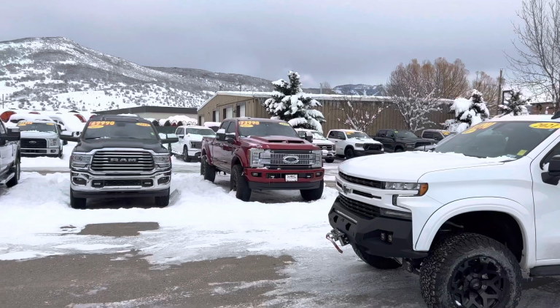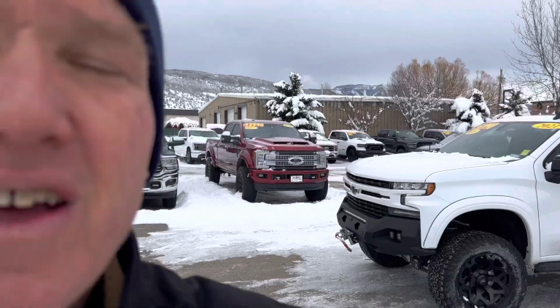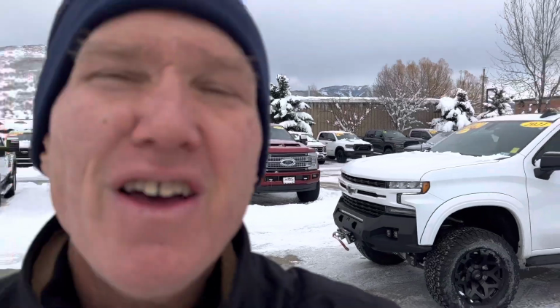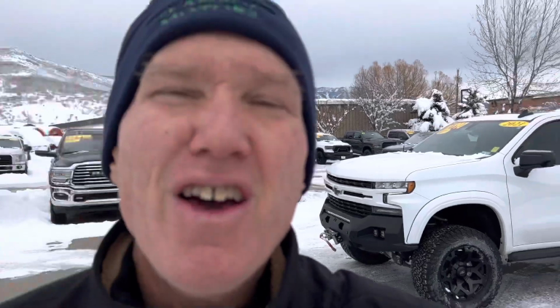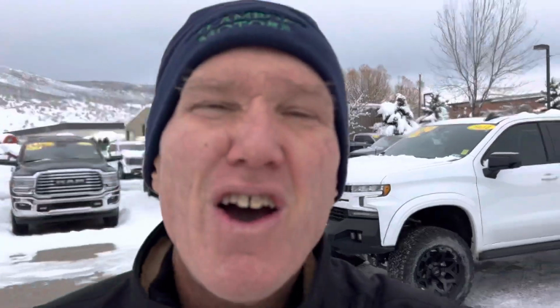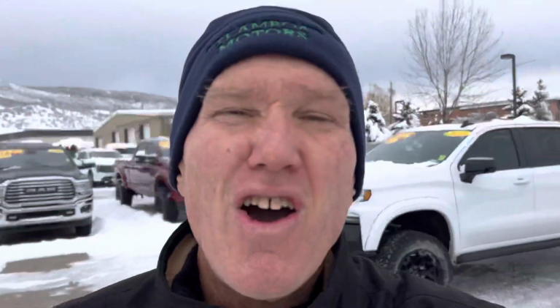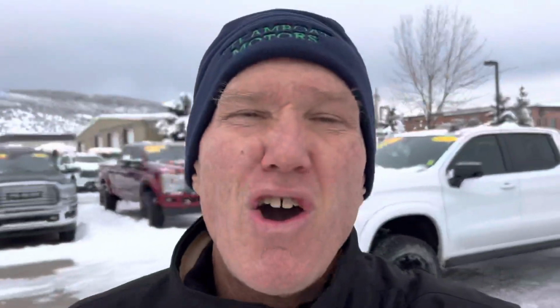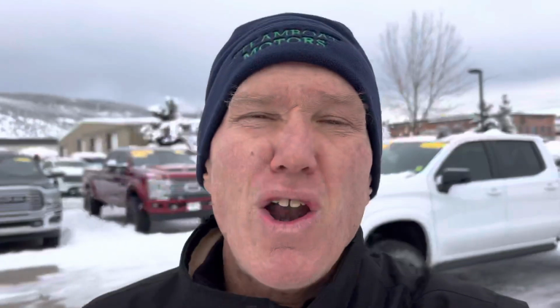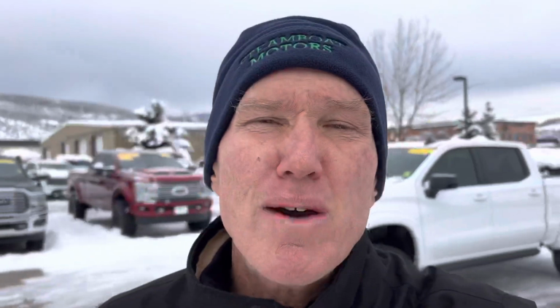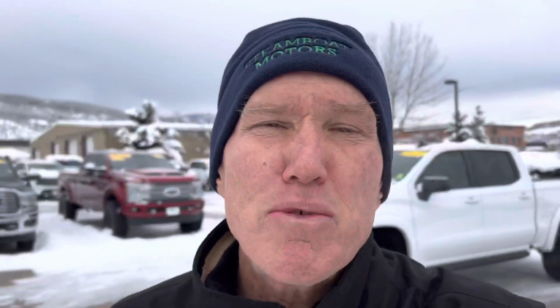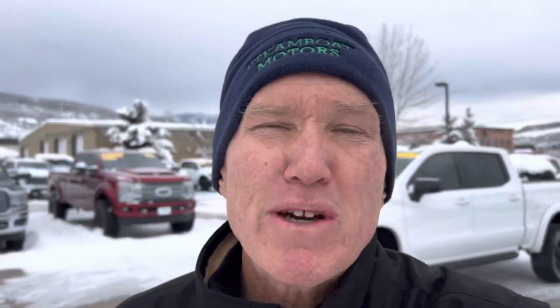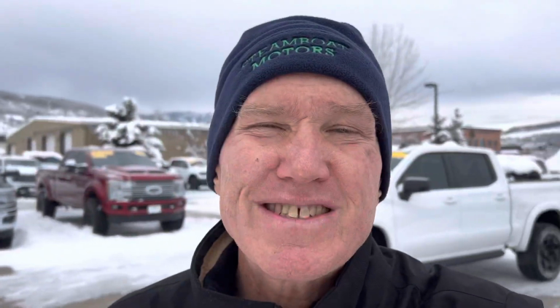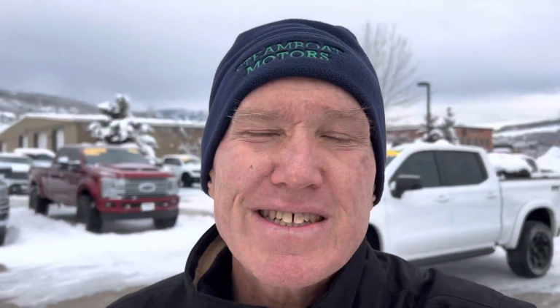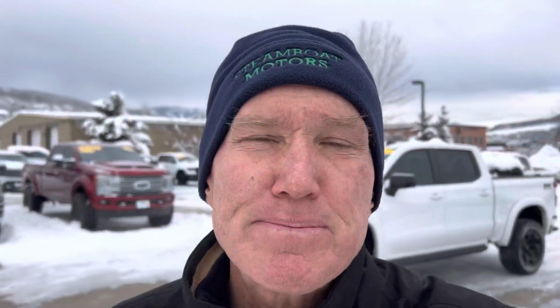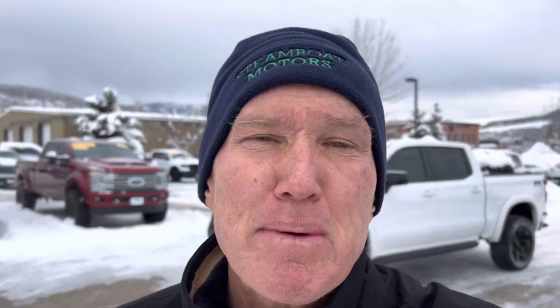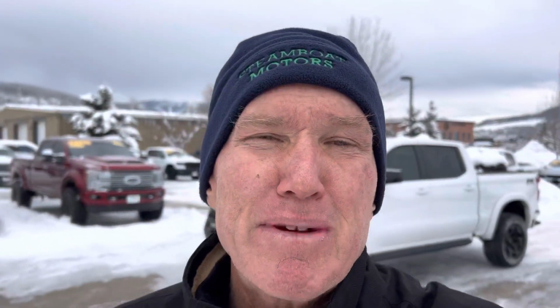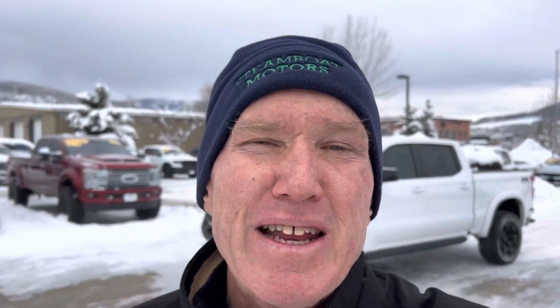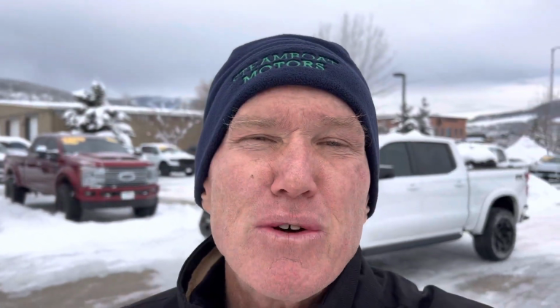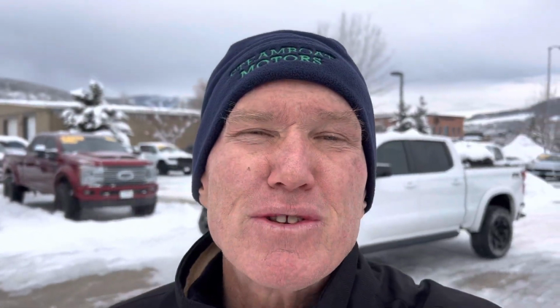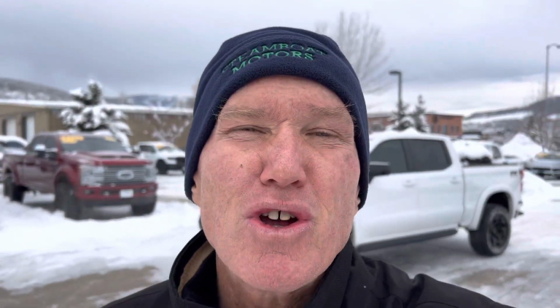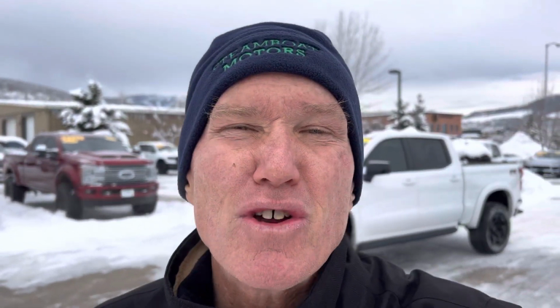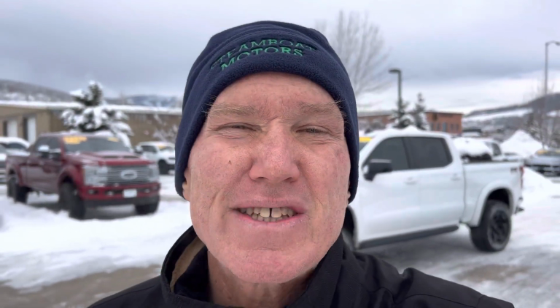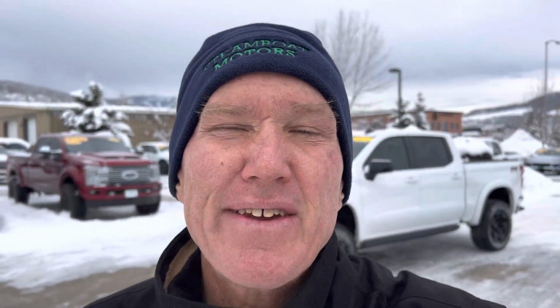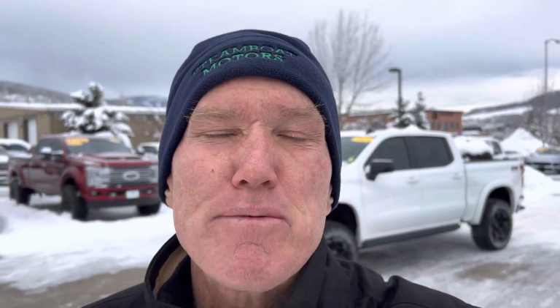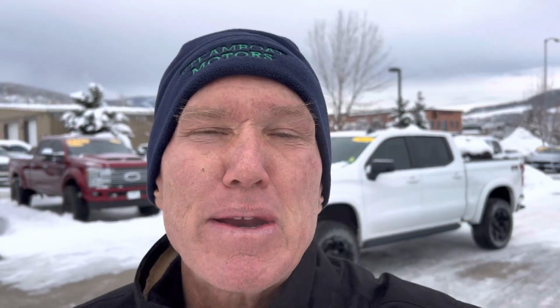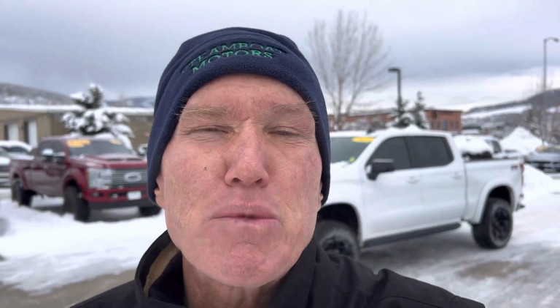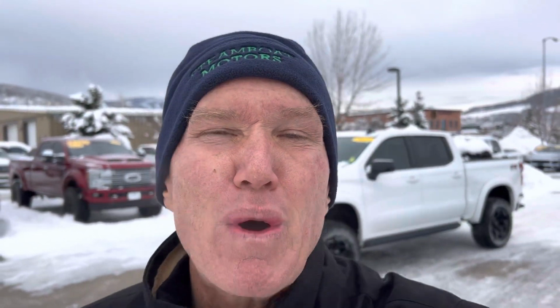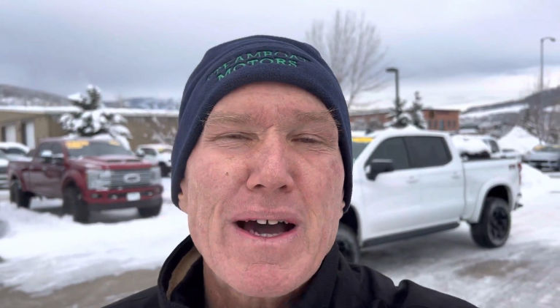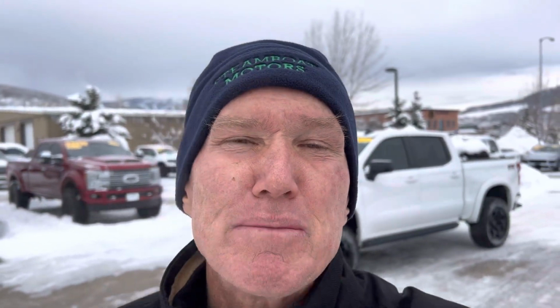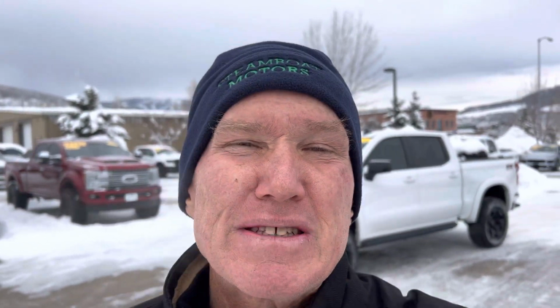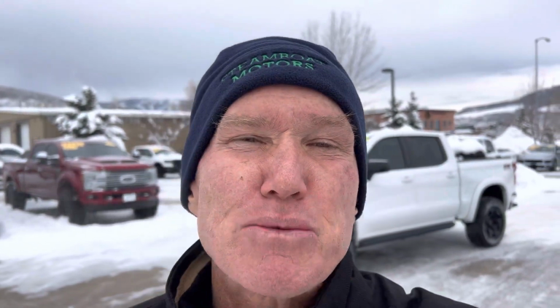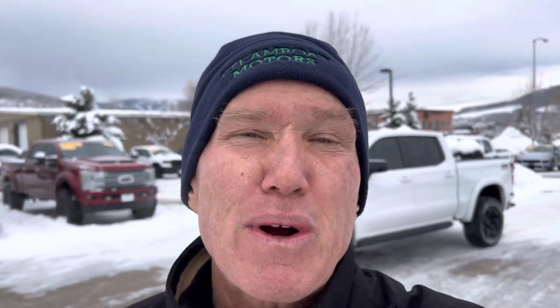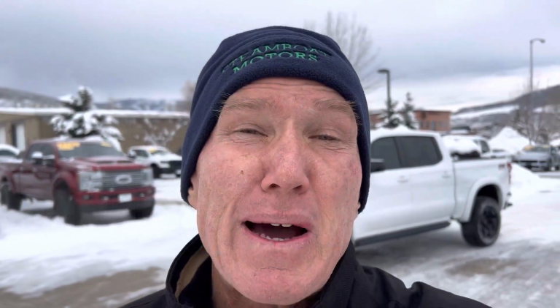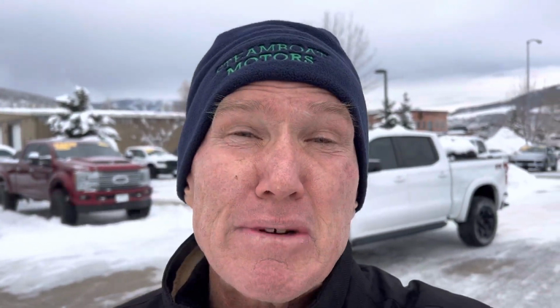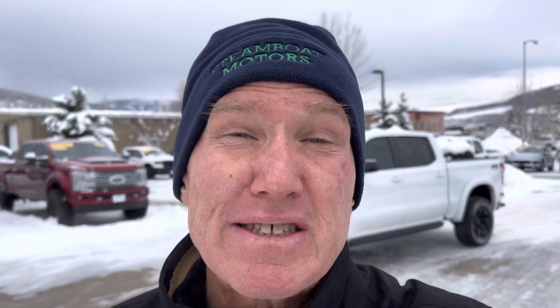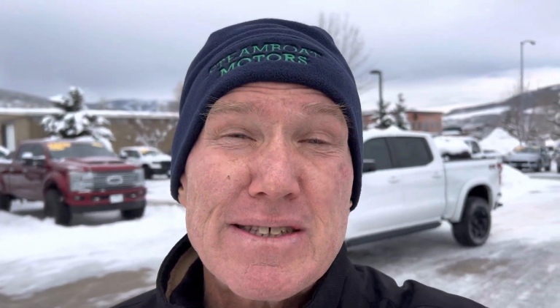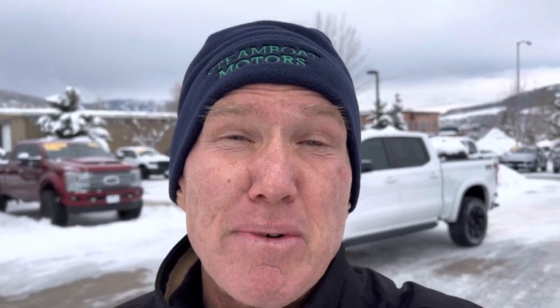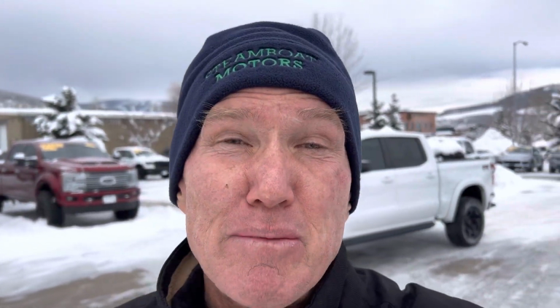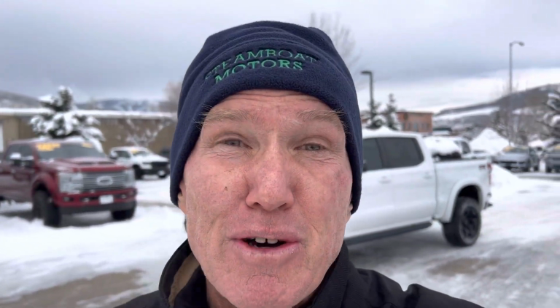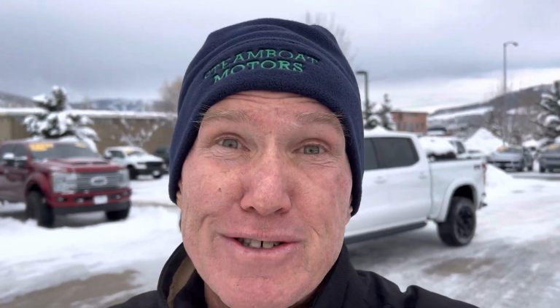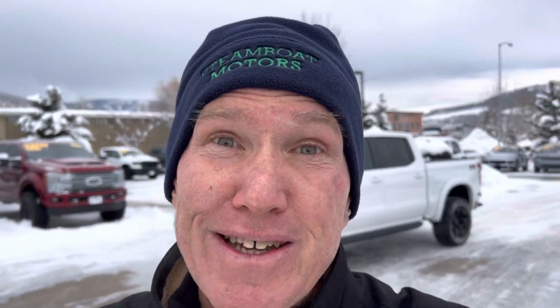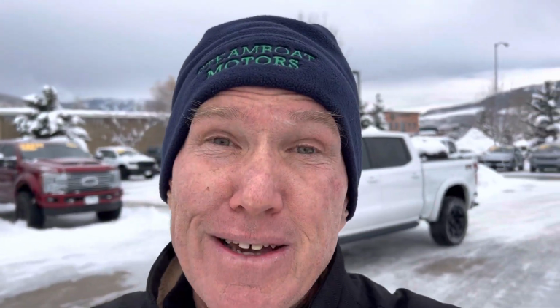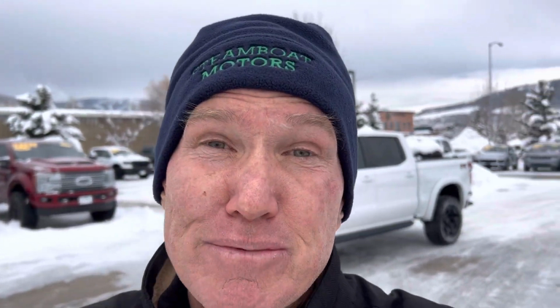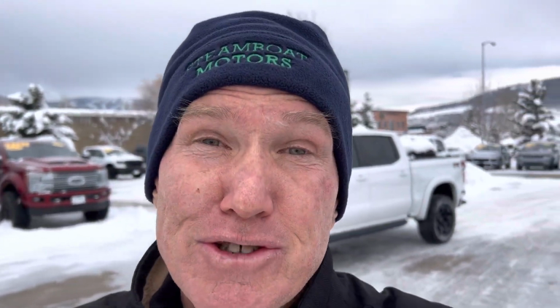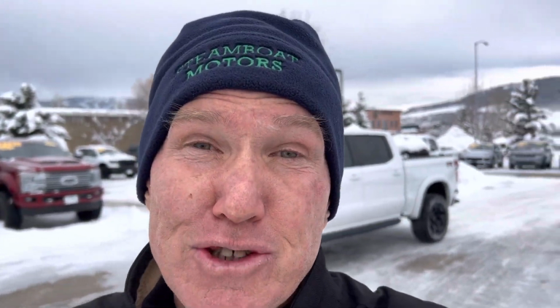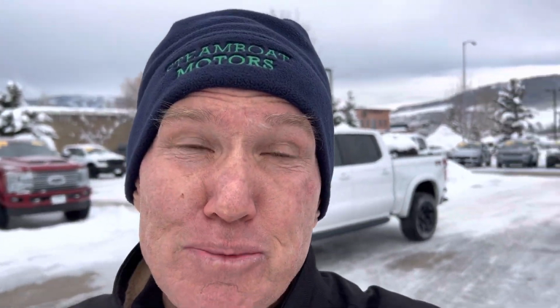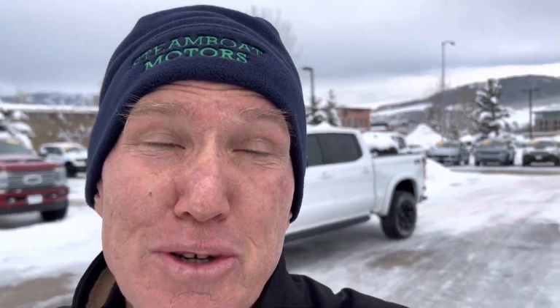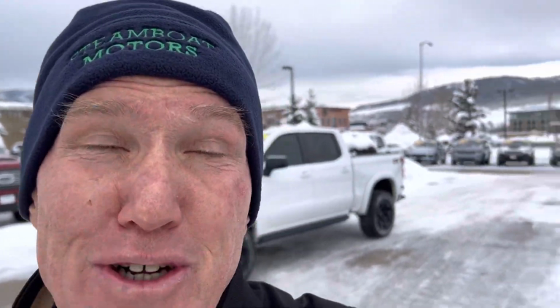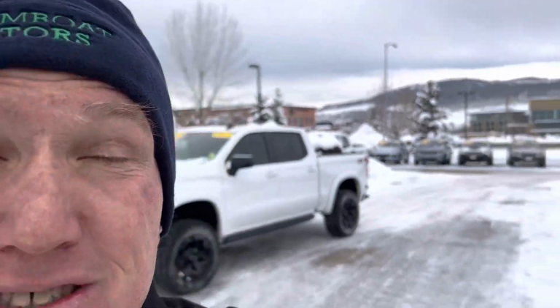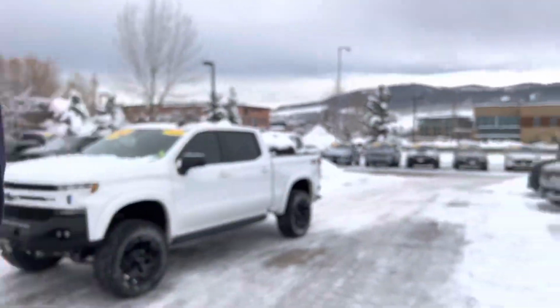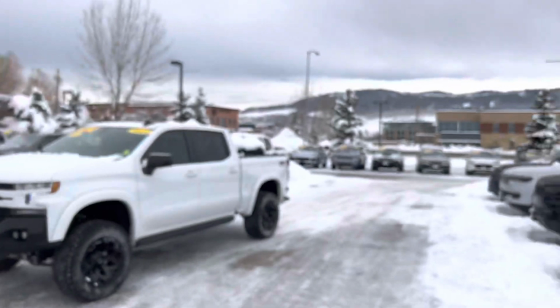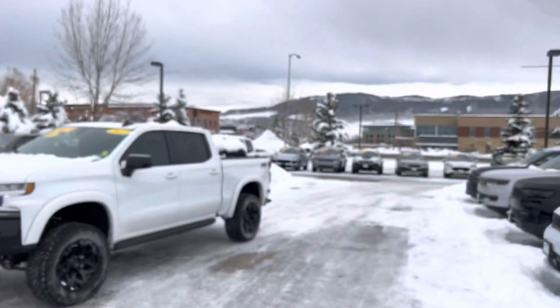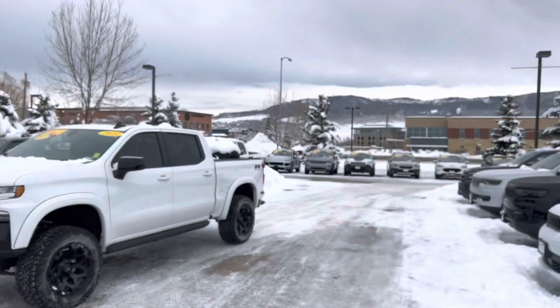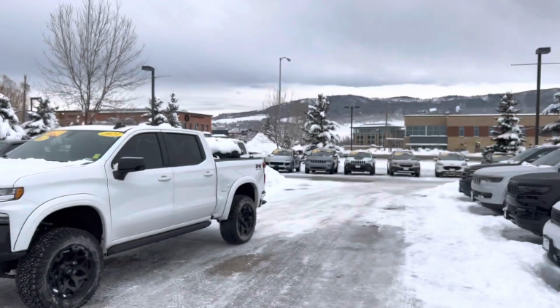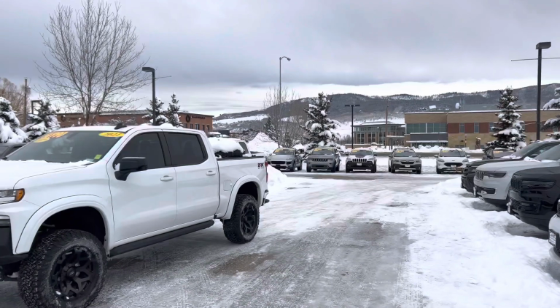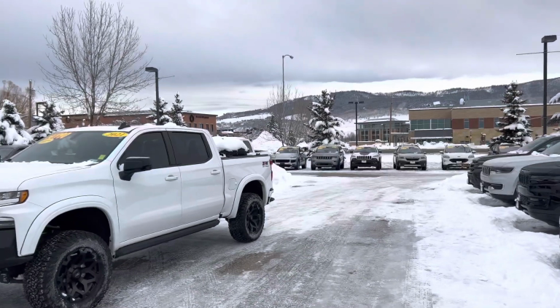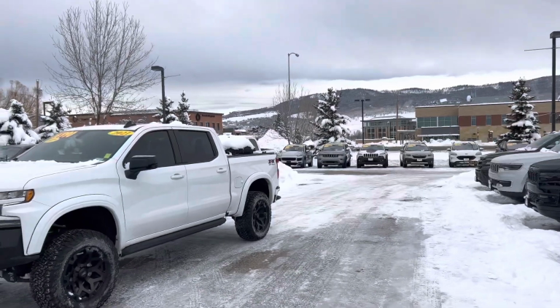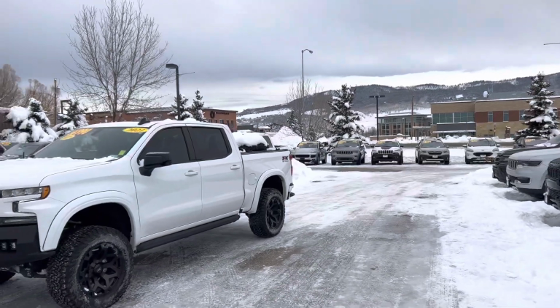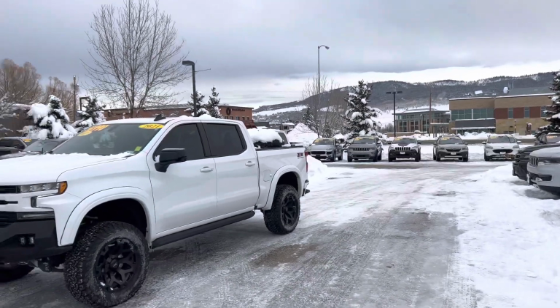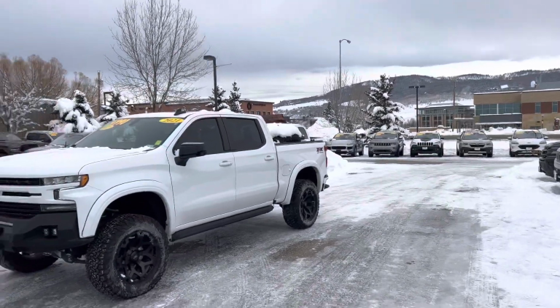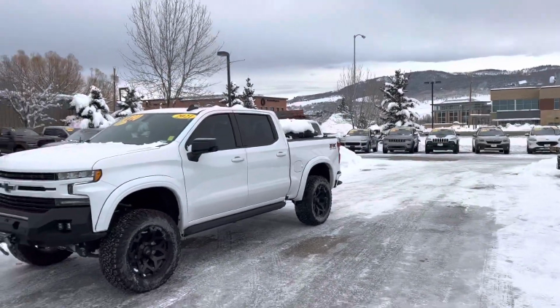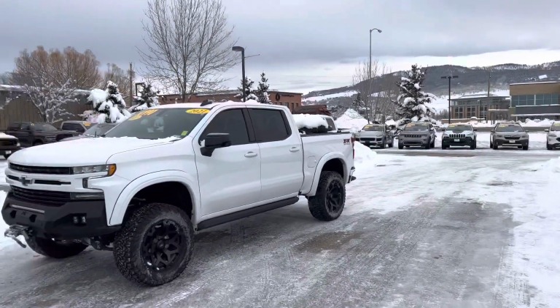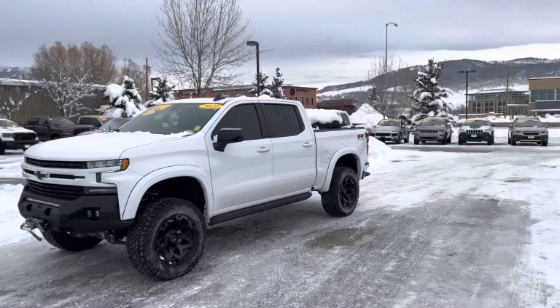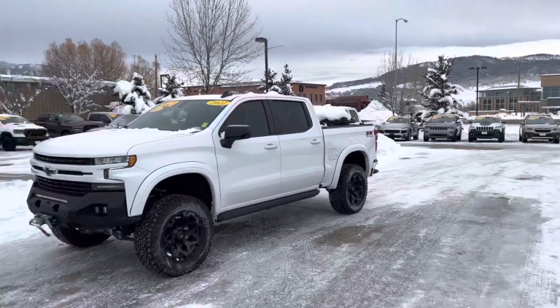Hola, buenos dias, bienvenido a todos. Hey everybody, welcome. It's Robert at Steamboat Motors and I am super stoked about this truck right behind me.